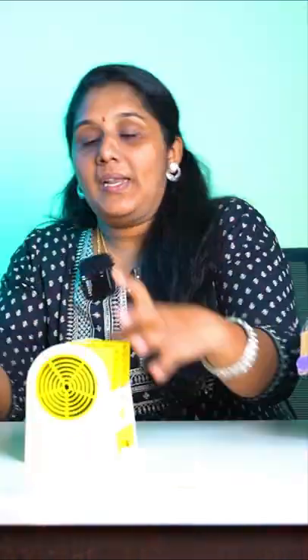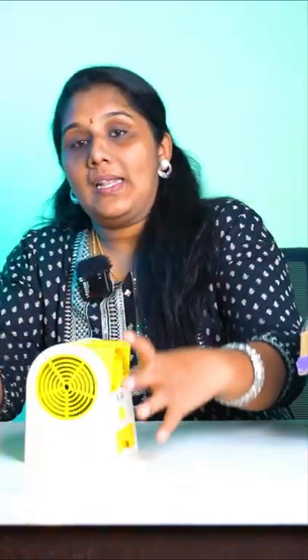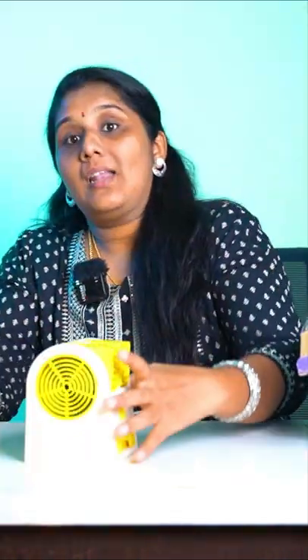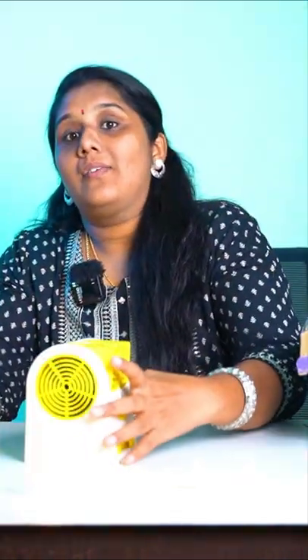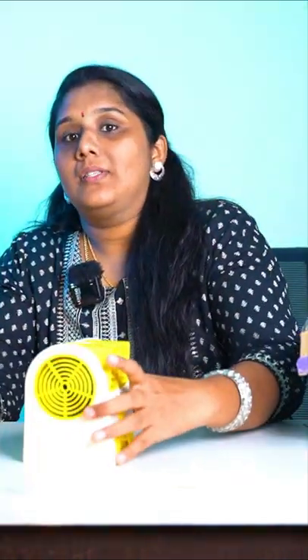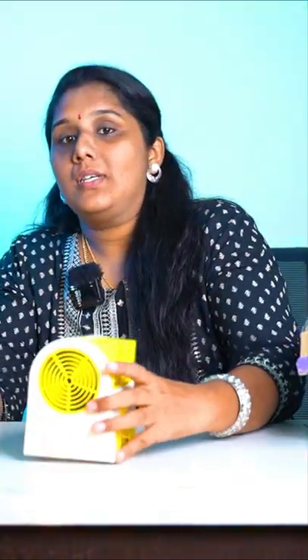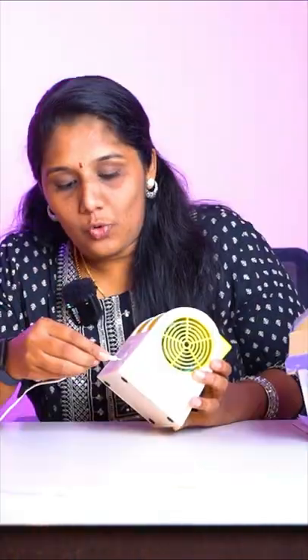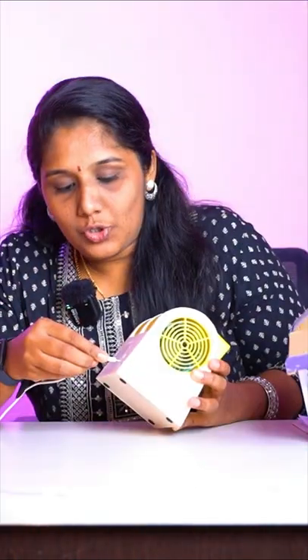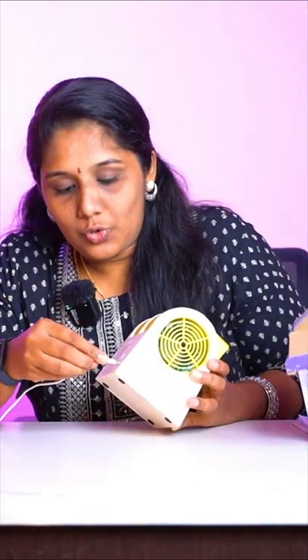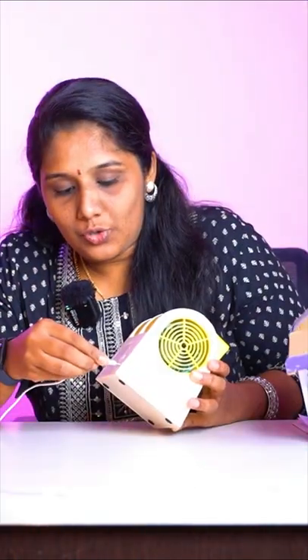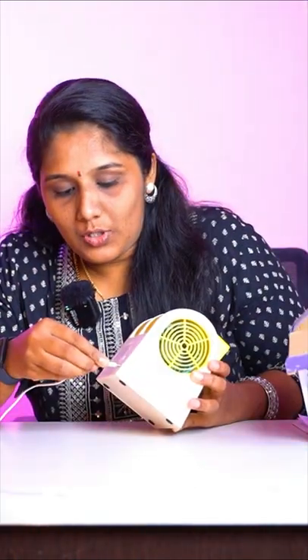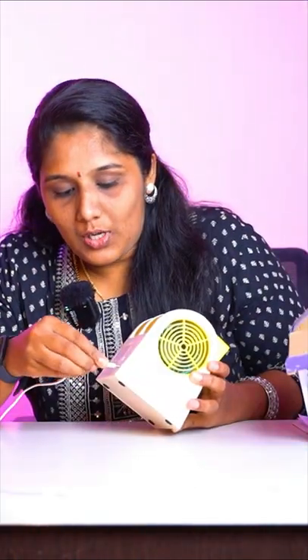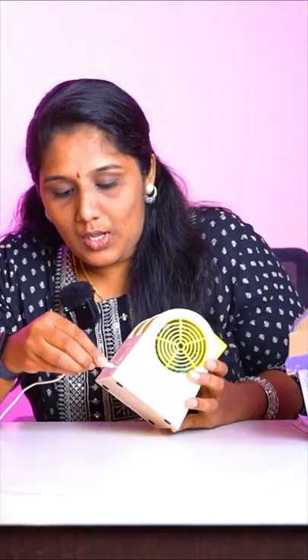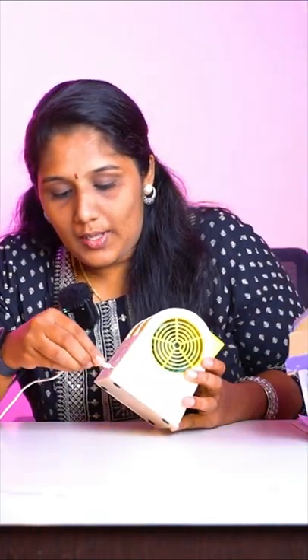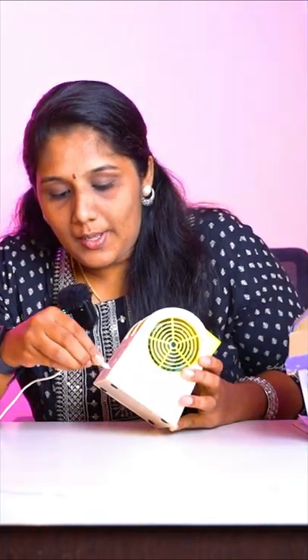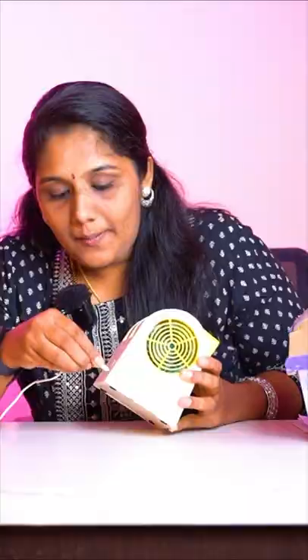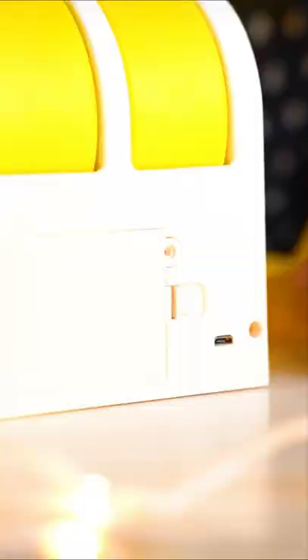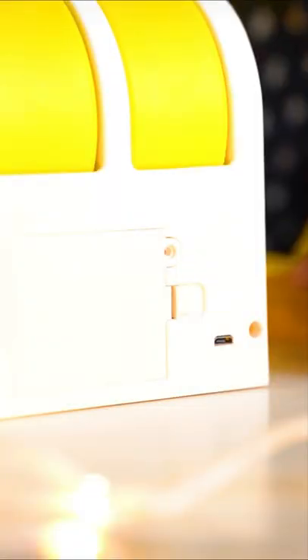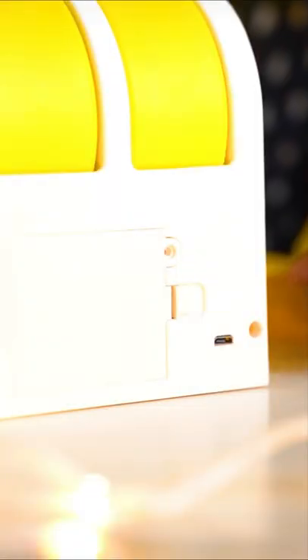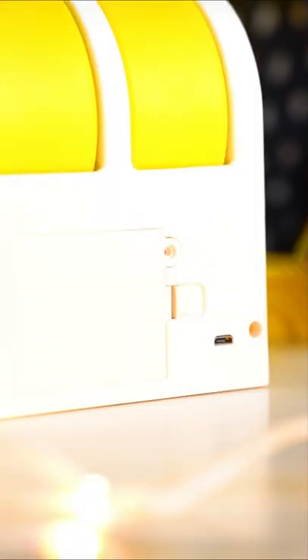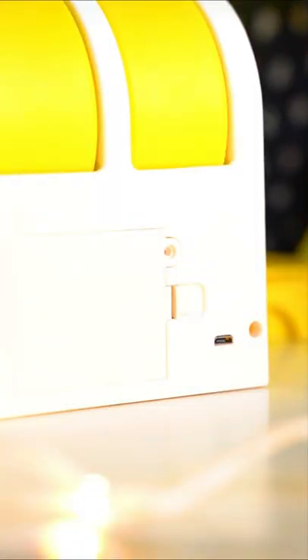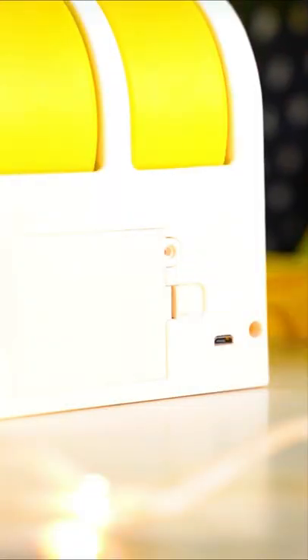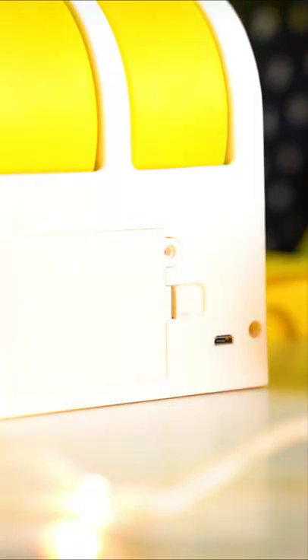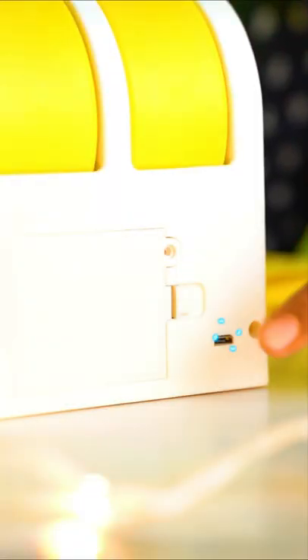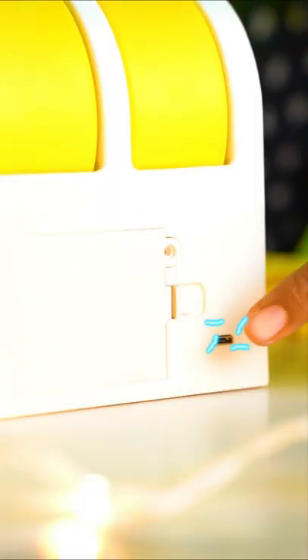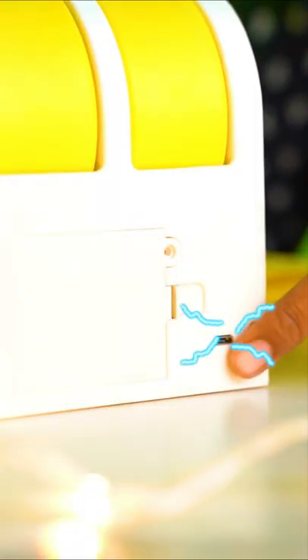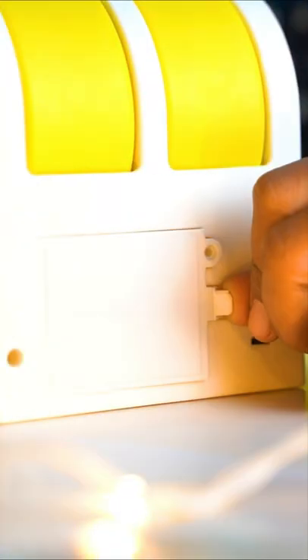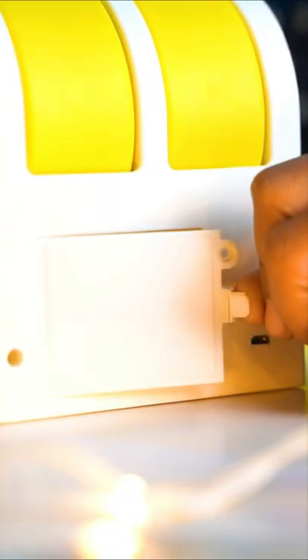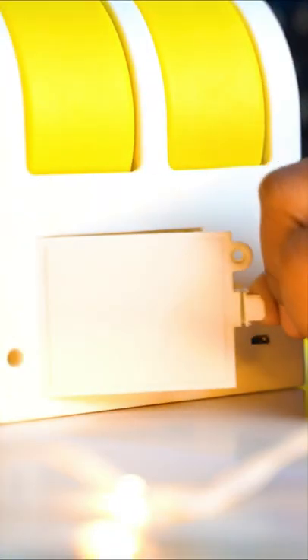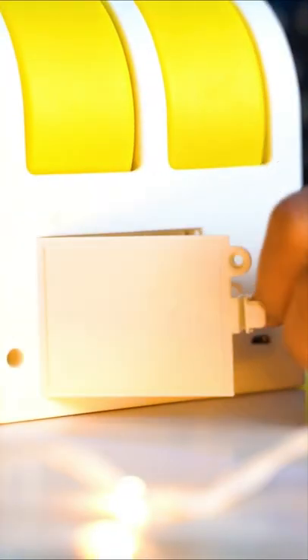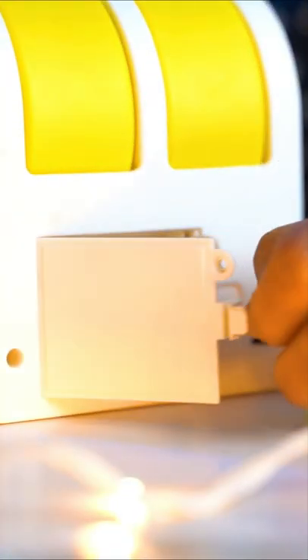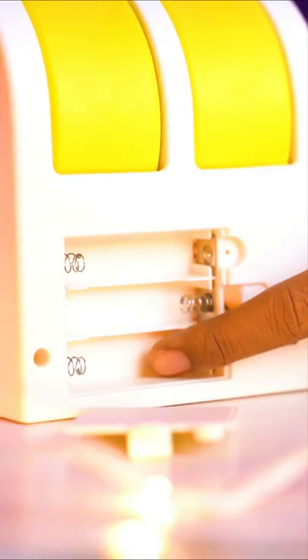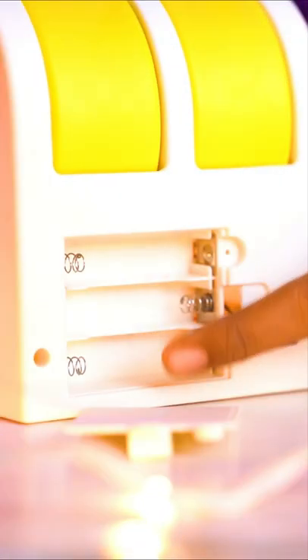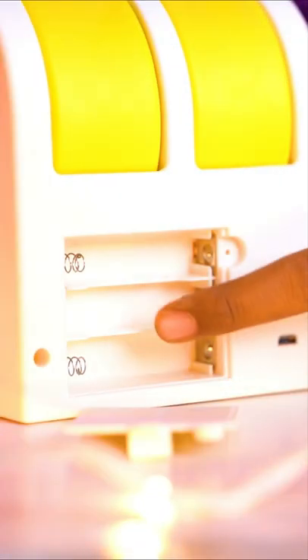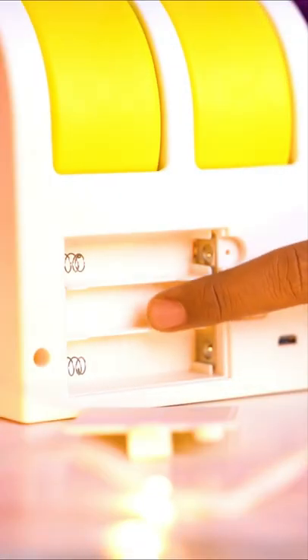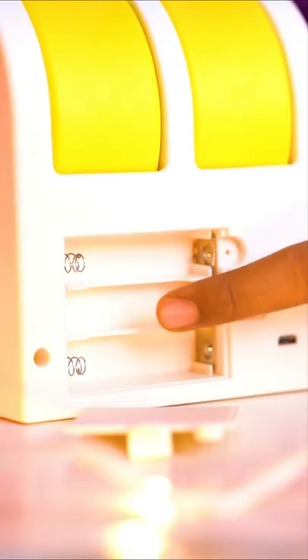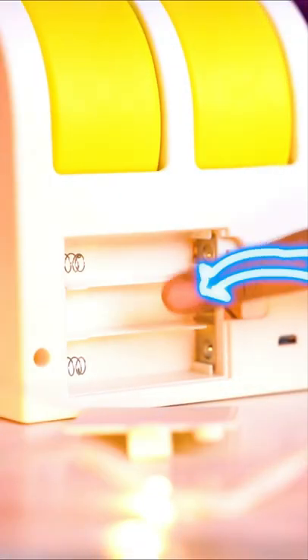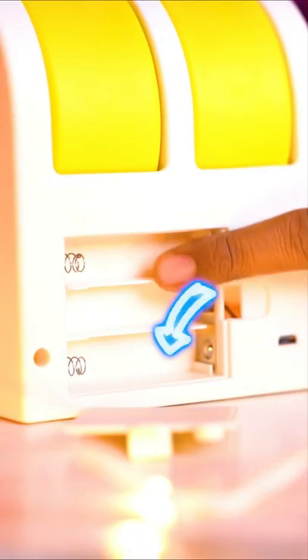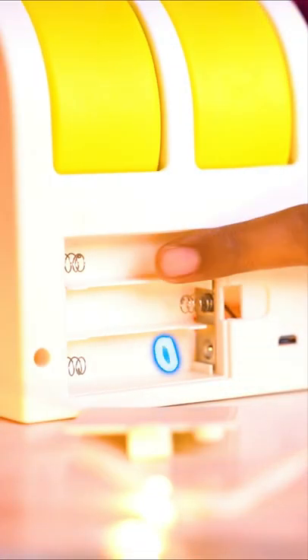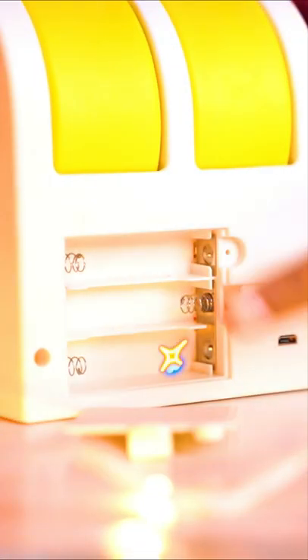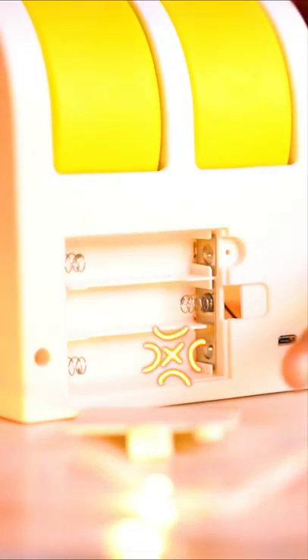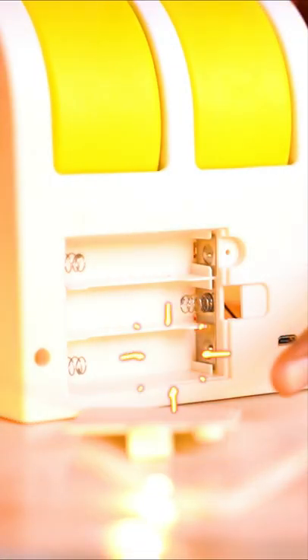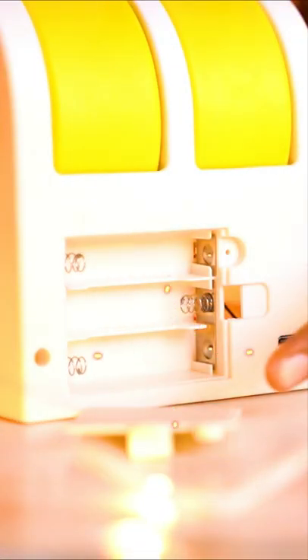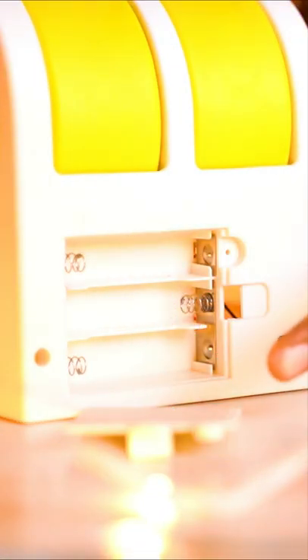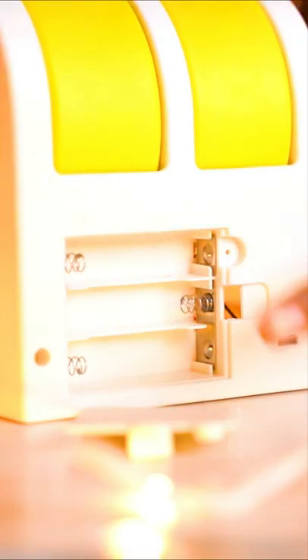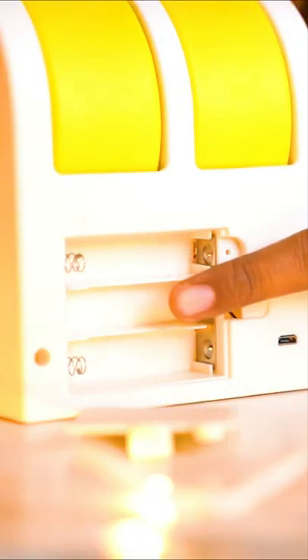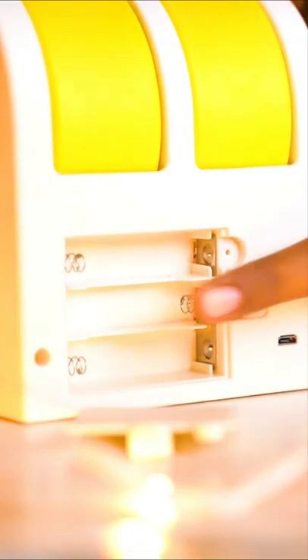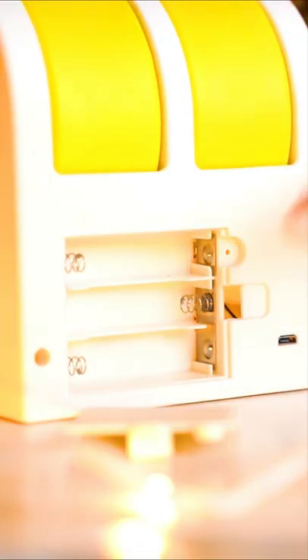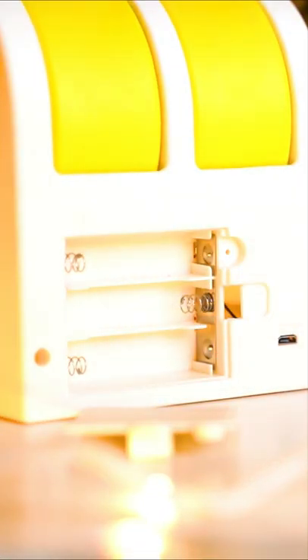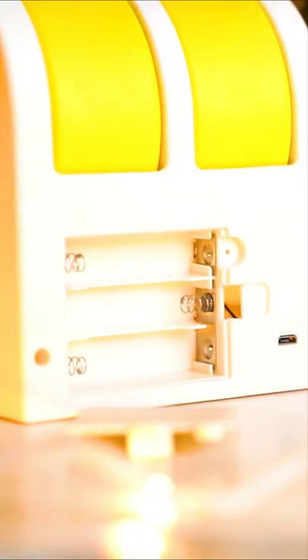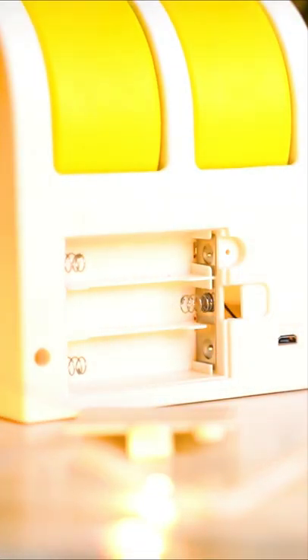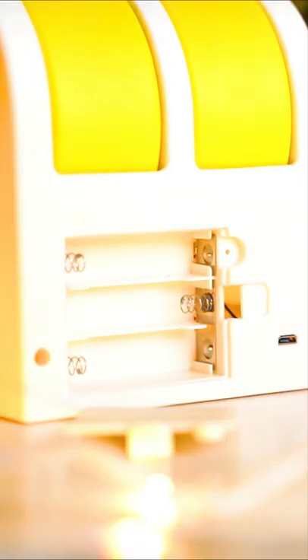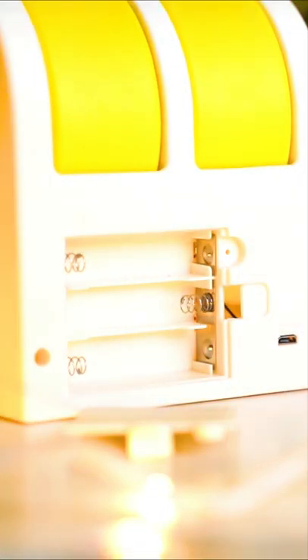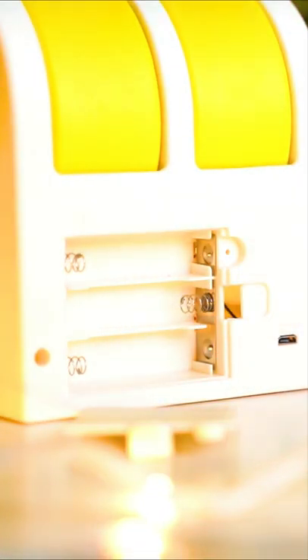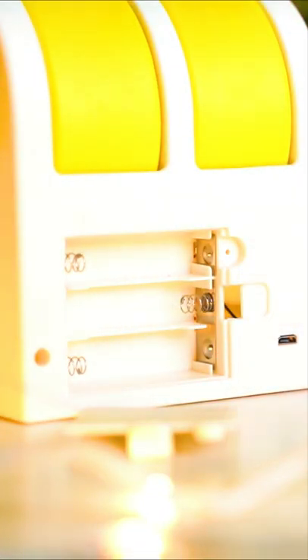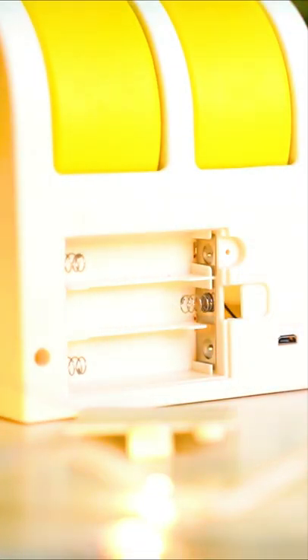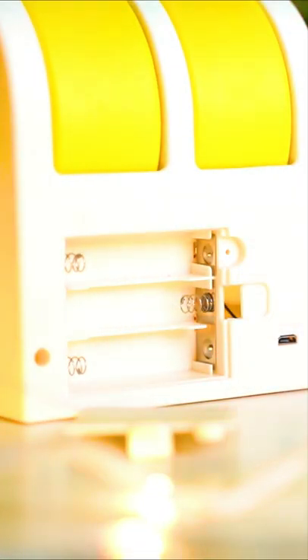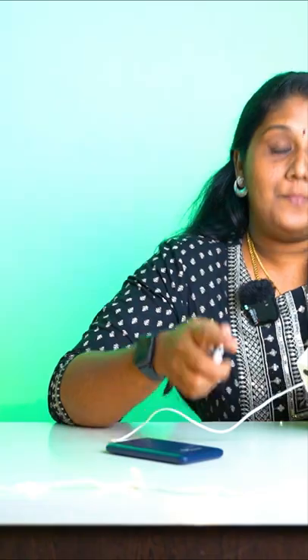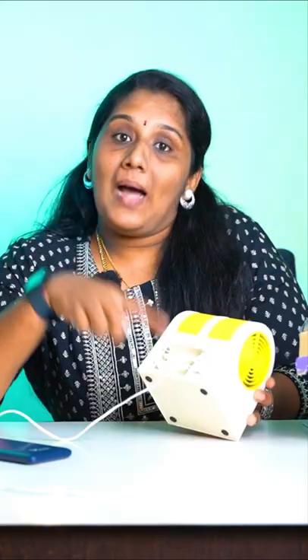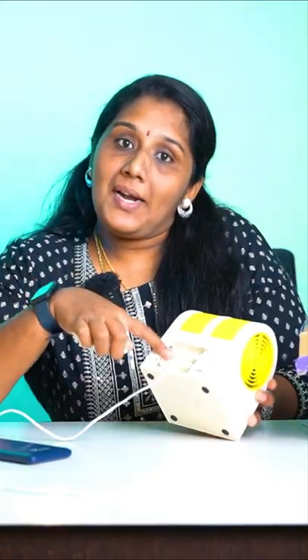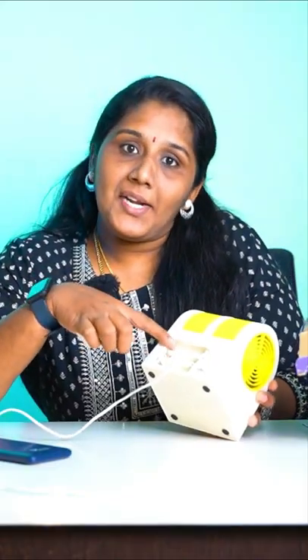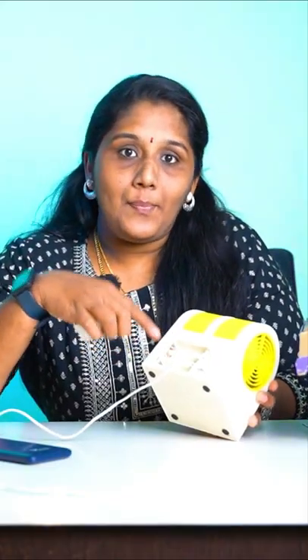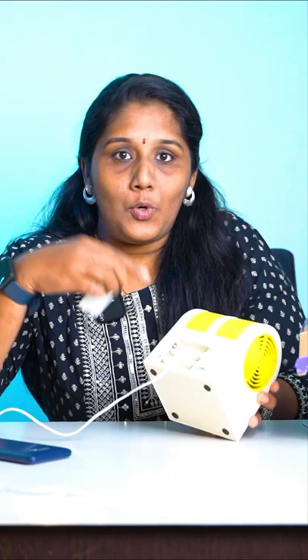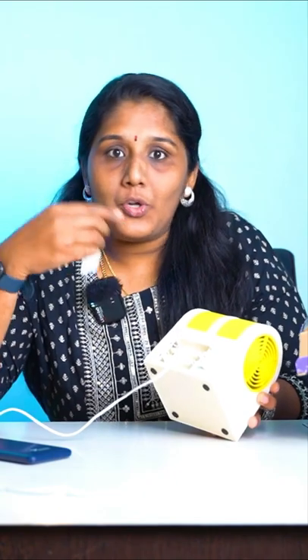We can use a port with a pin. We can use a charger to connect, or we can use 3 batteries. We can also use a battery port.